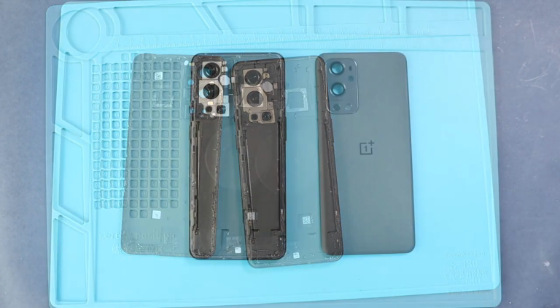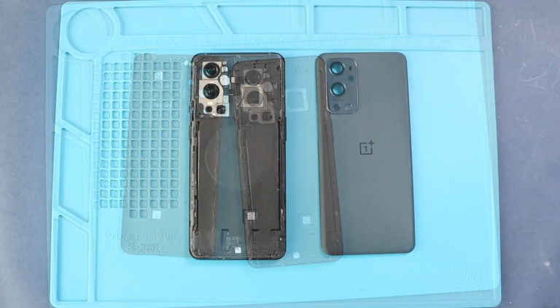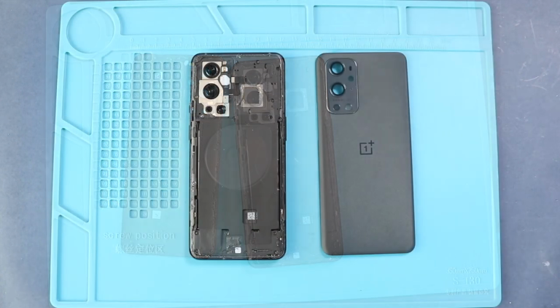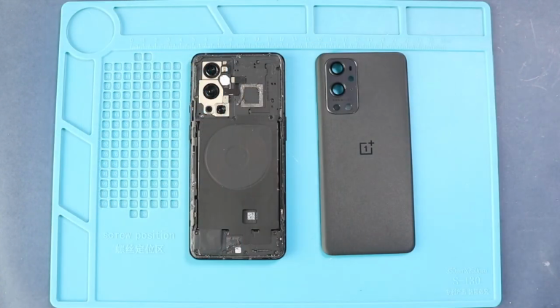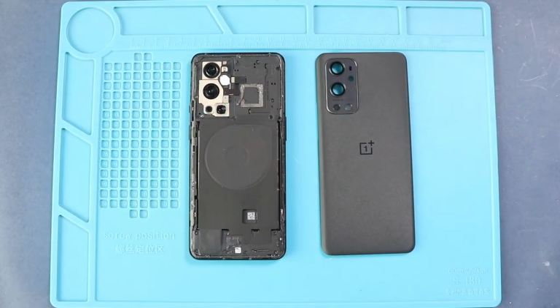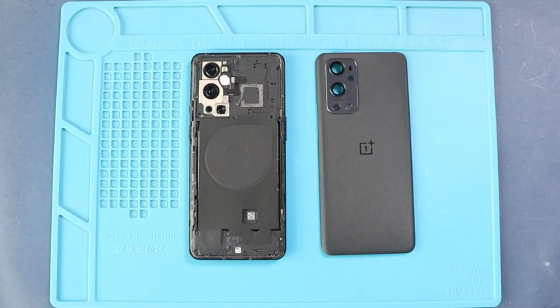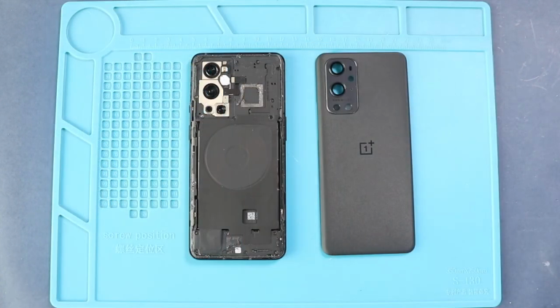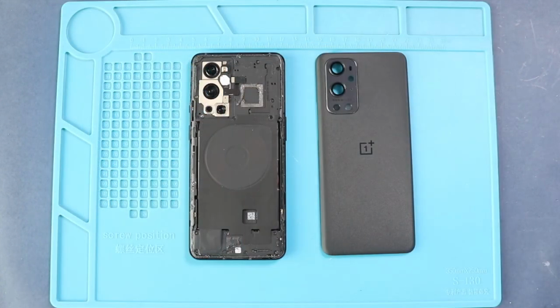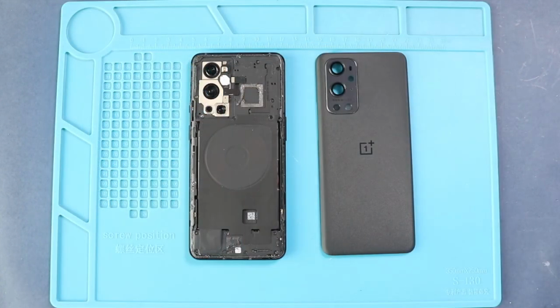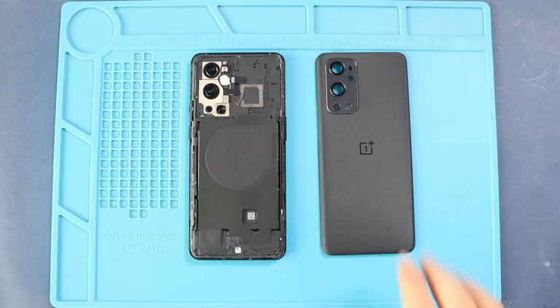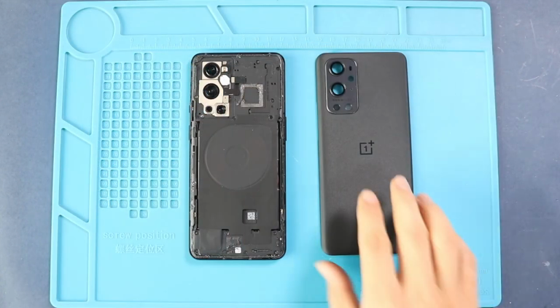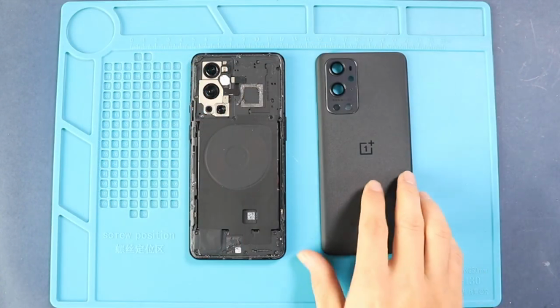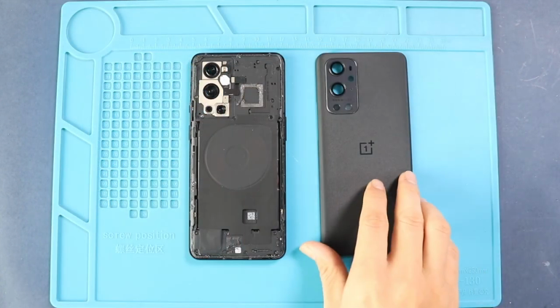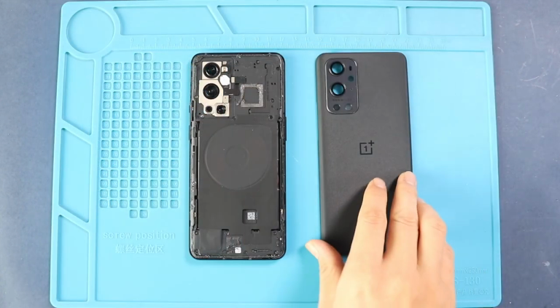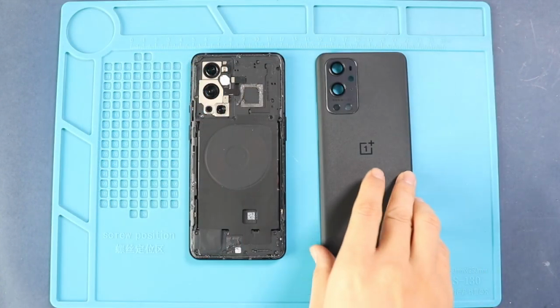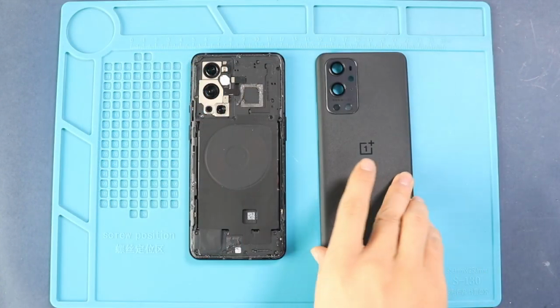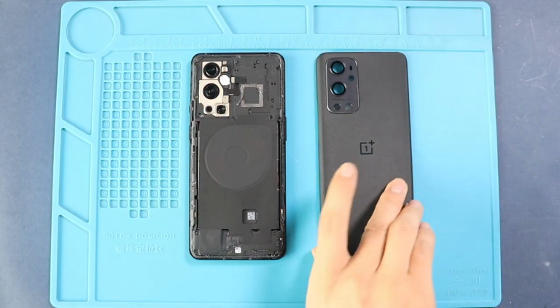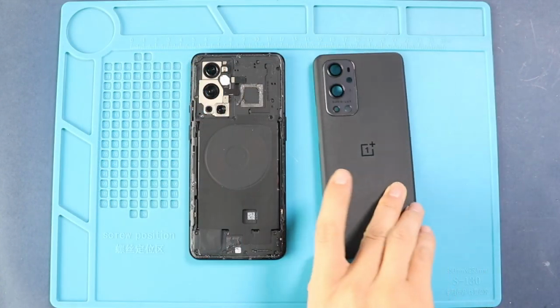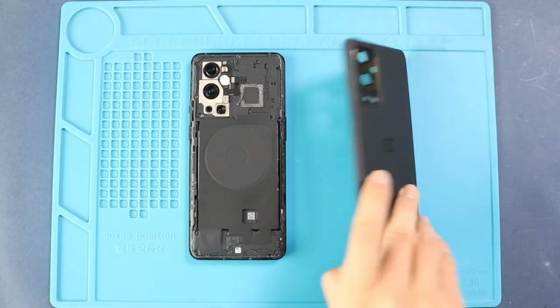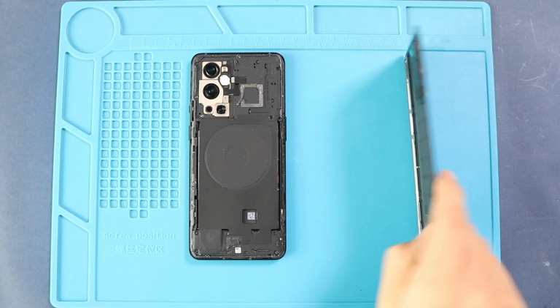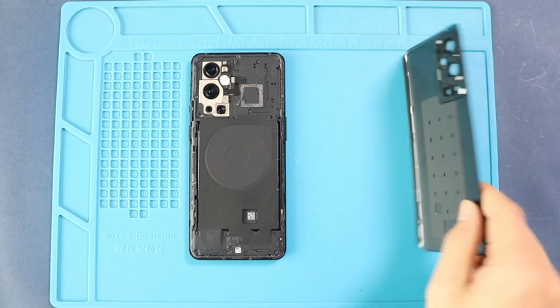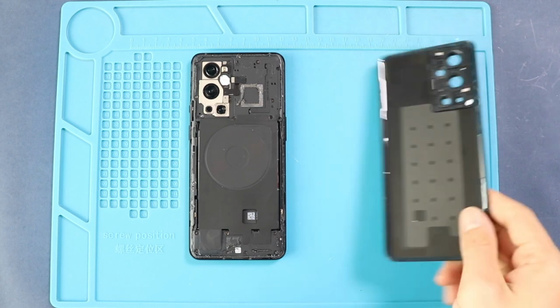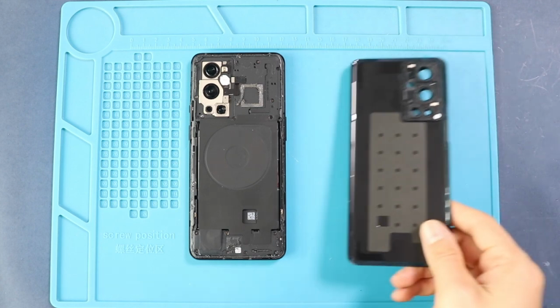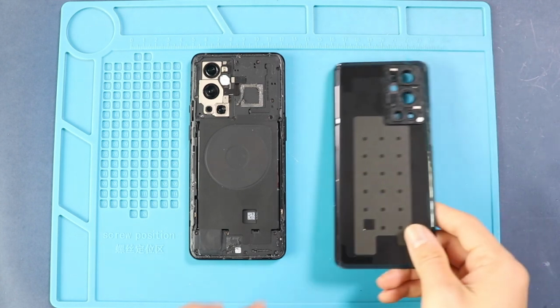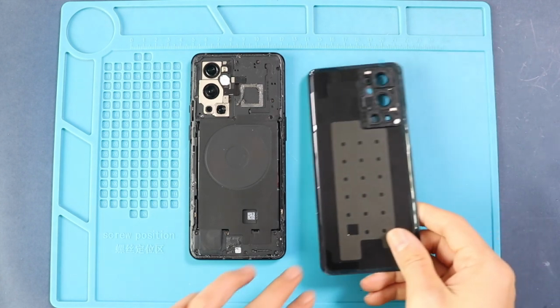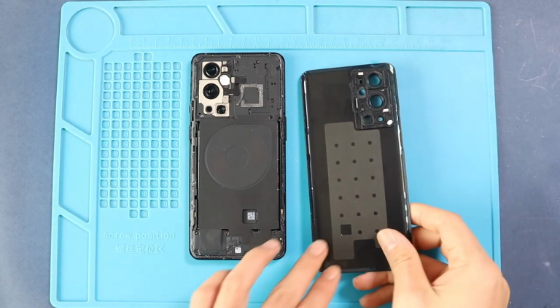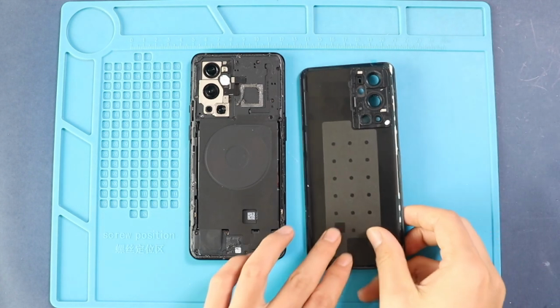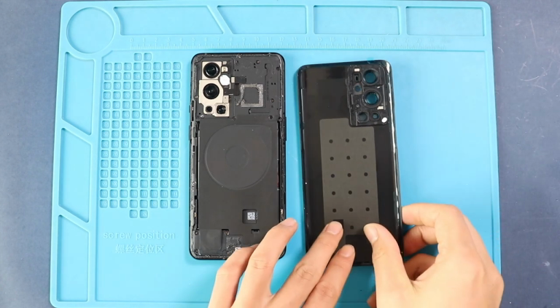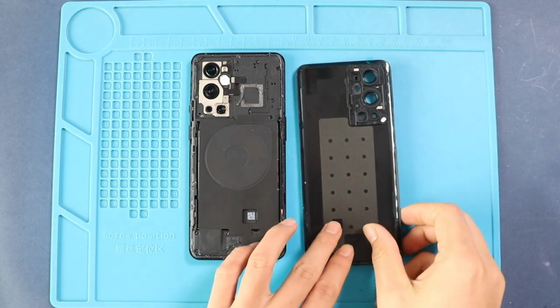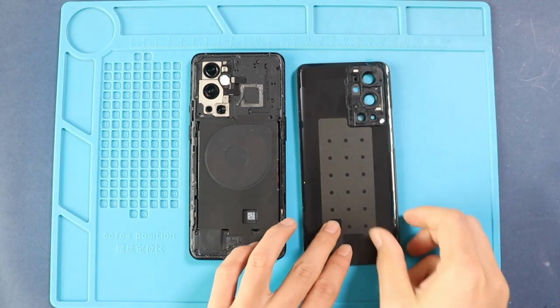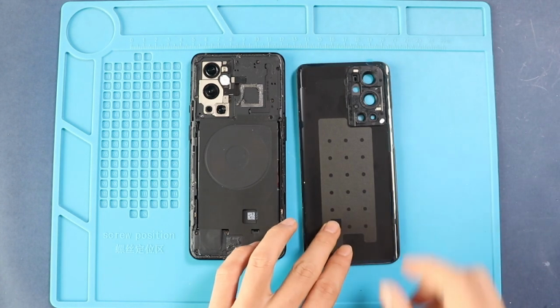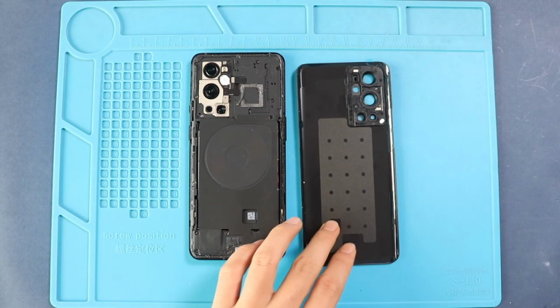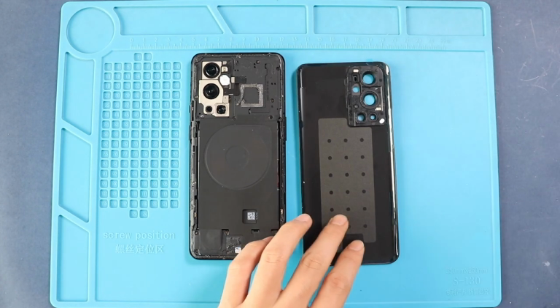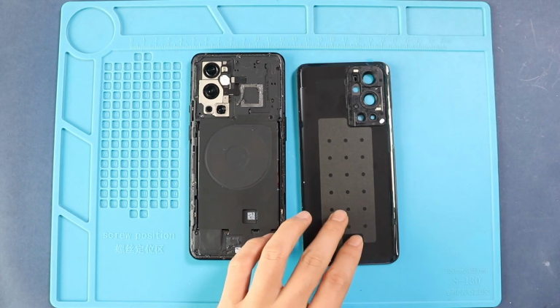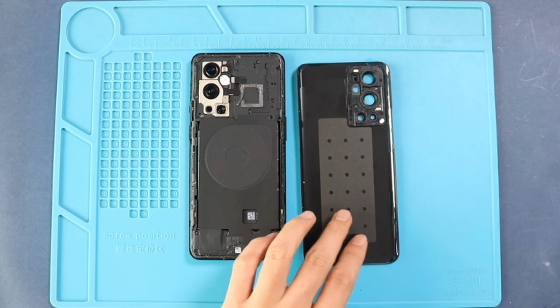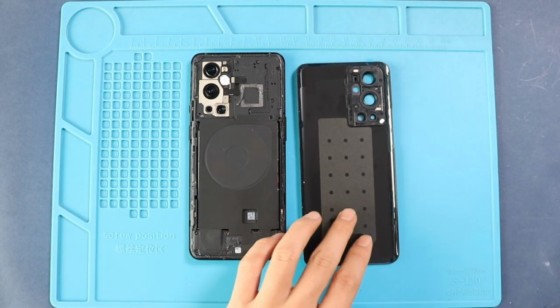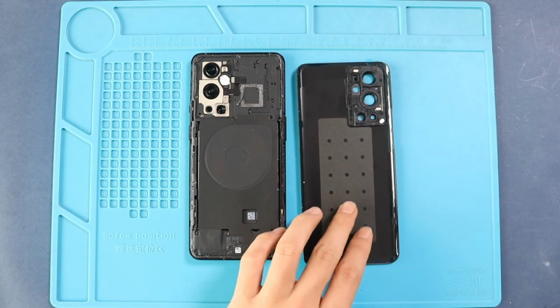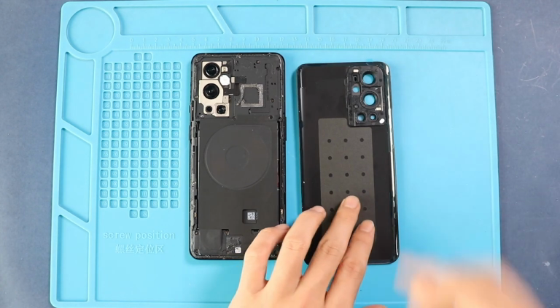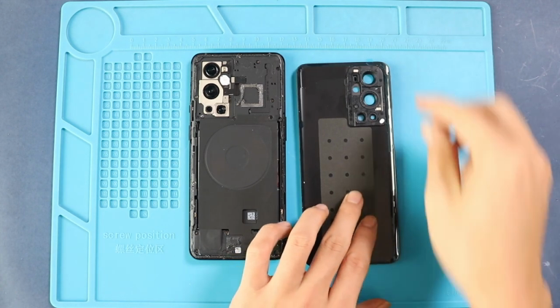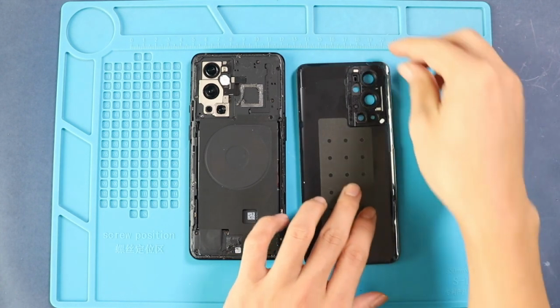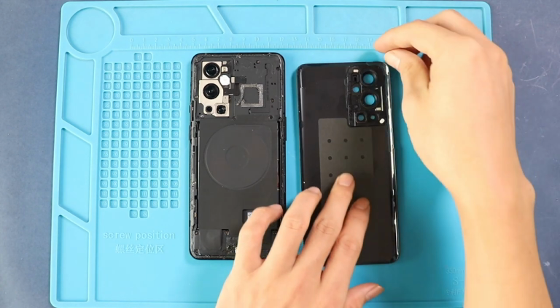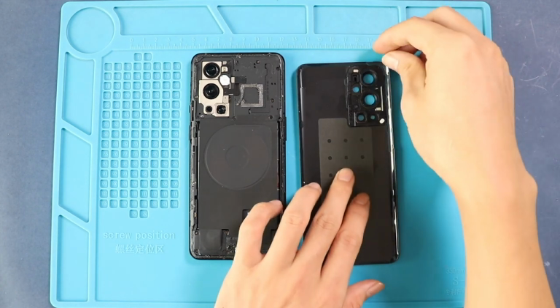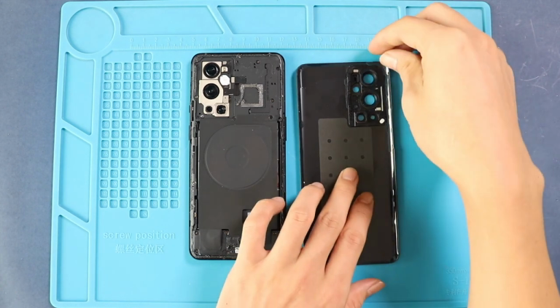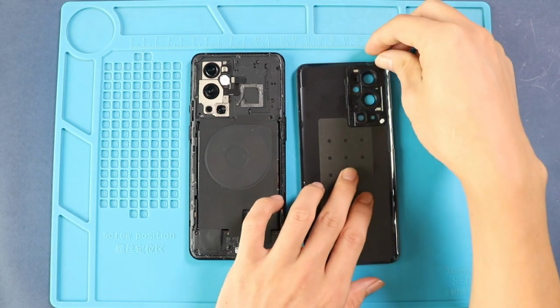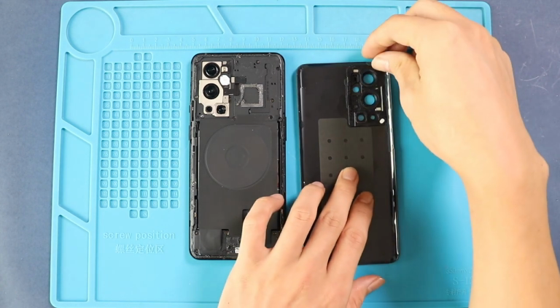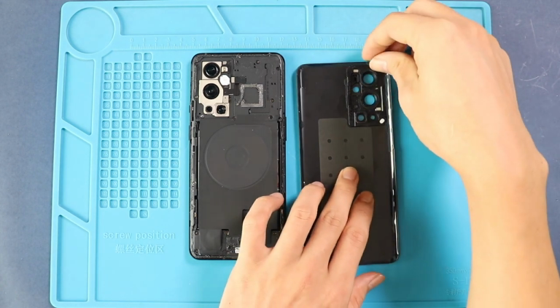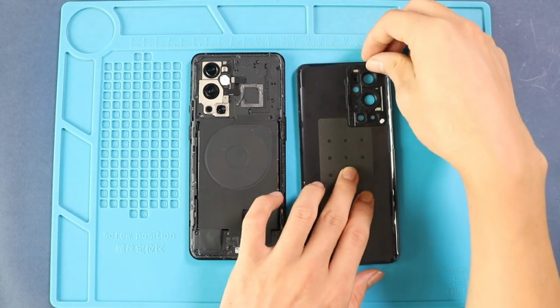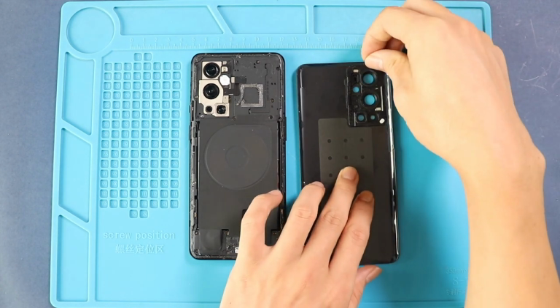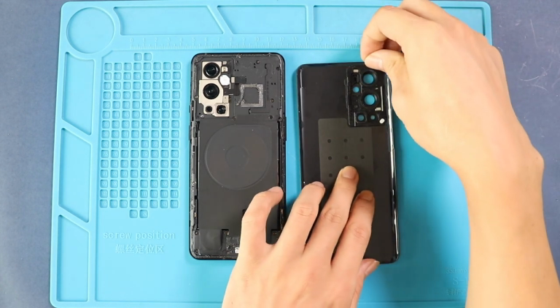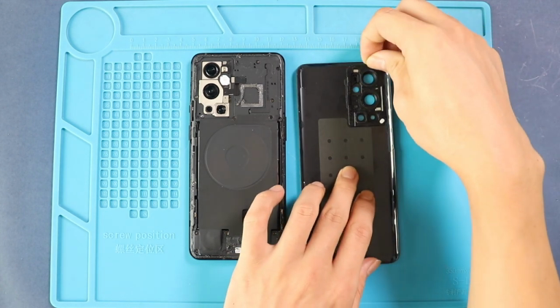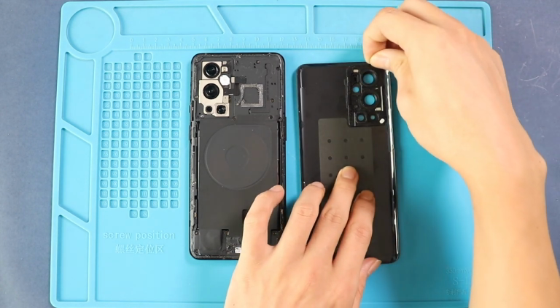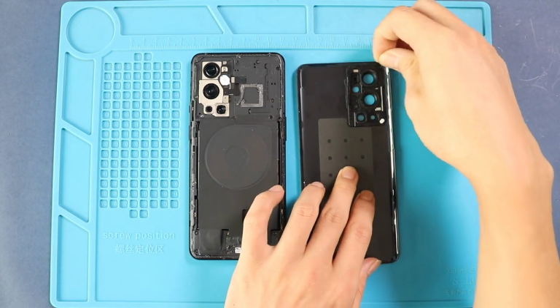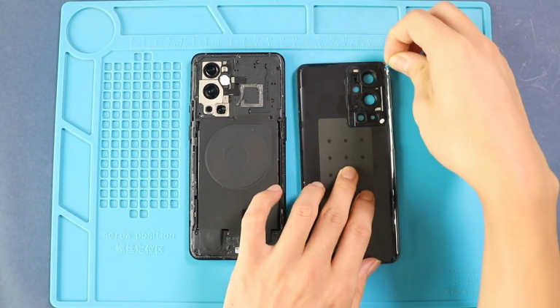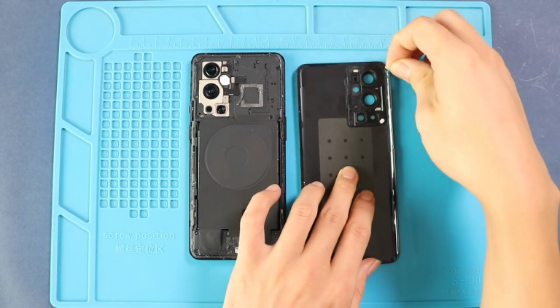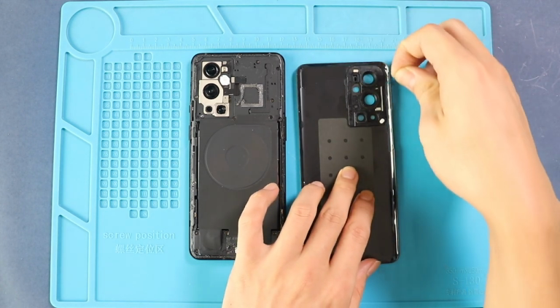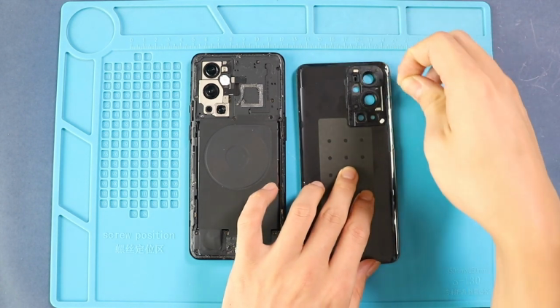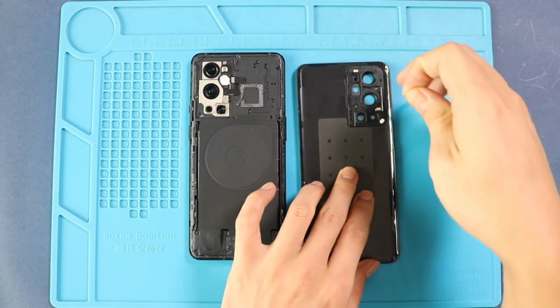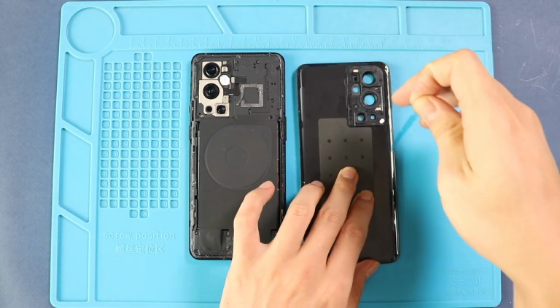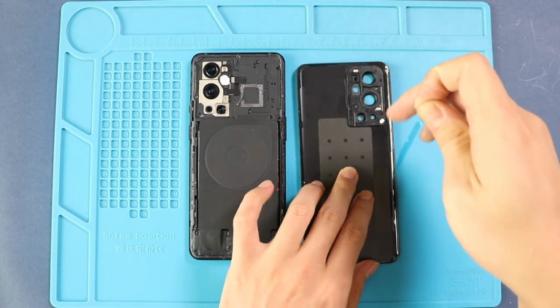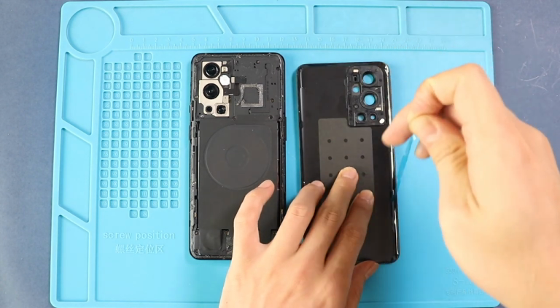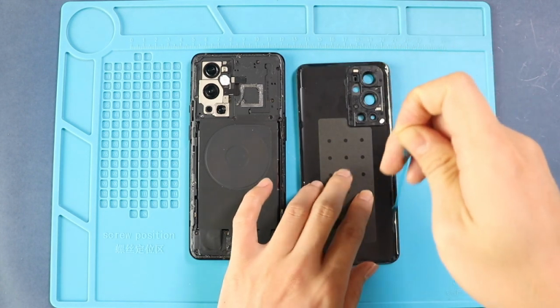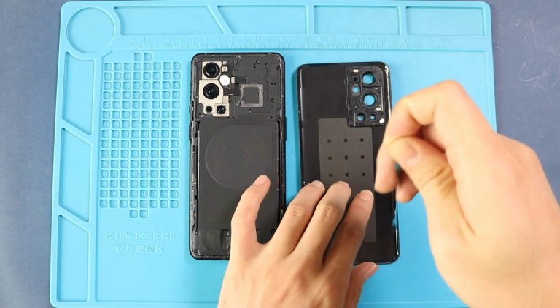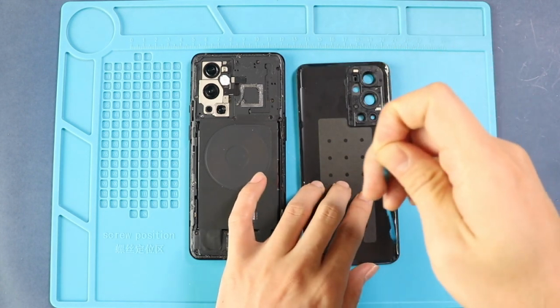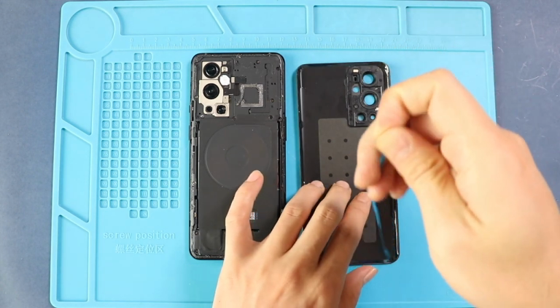Next, place the new back cover with adhesive. Most of the time, the replacement back cover comes with adhesive. Otherwise, you can use V7000 glue on the back cover edges.